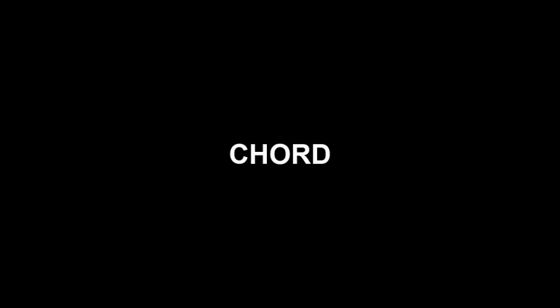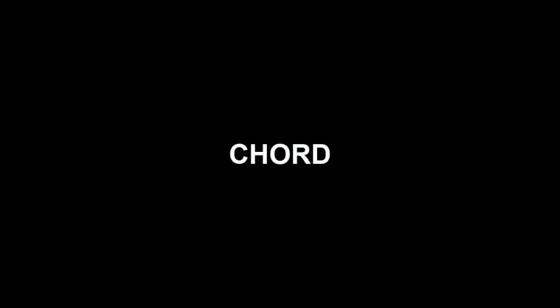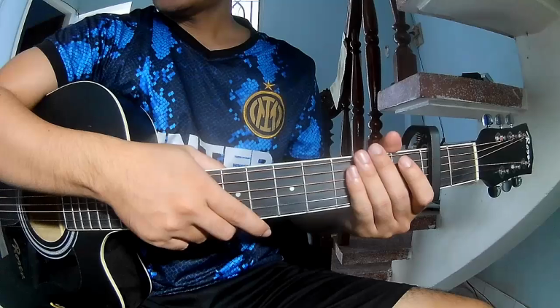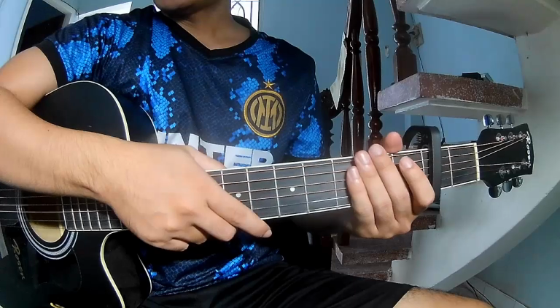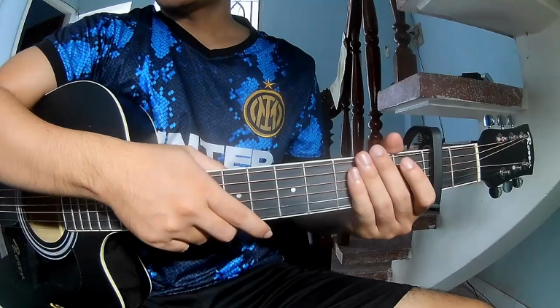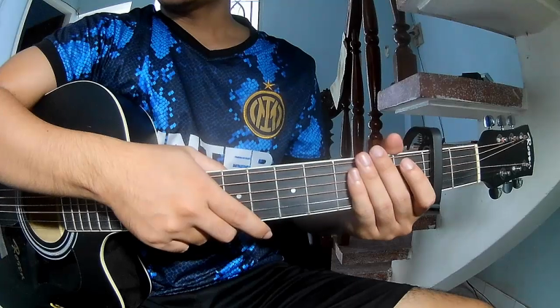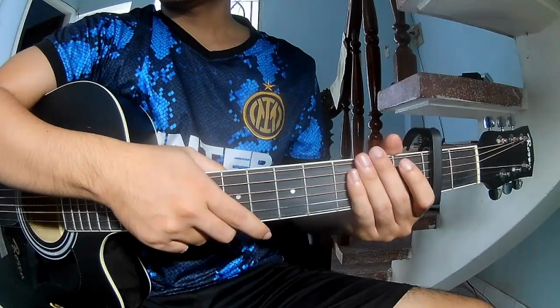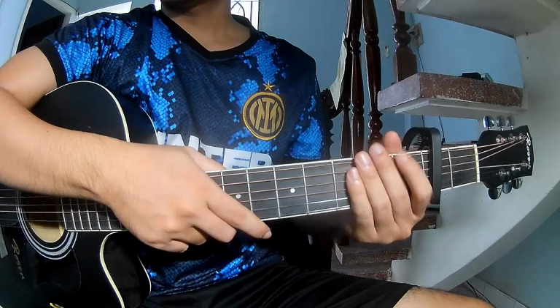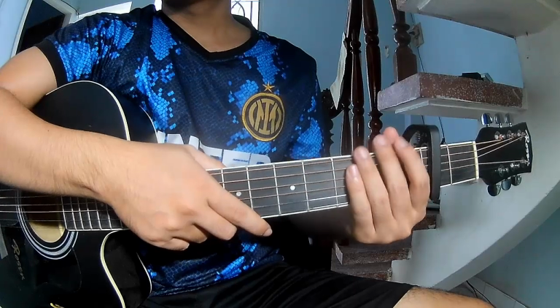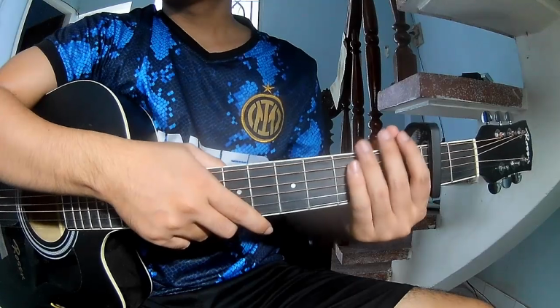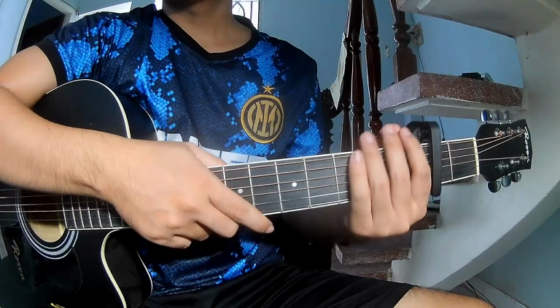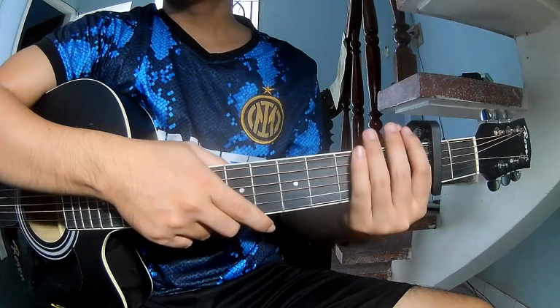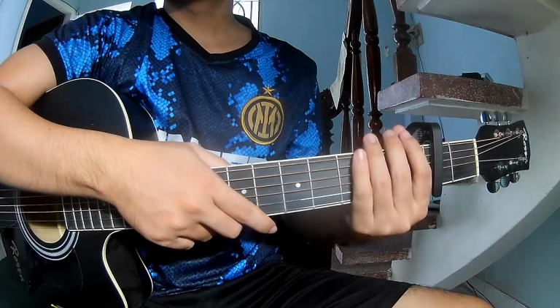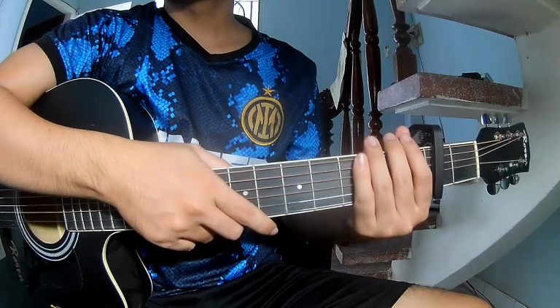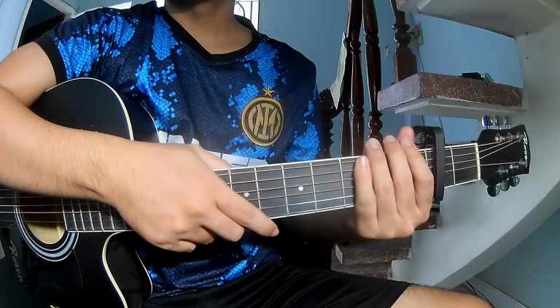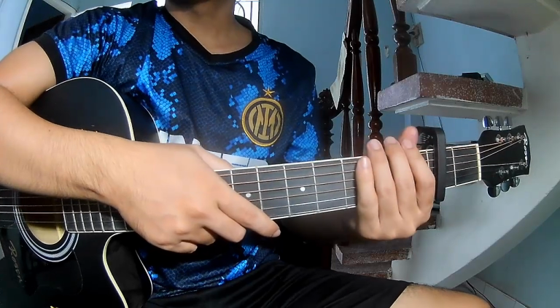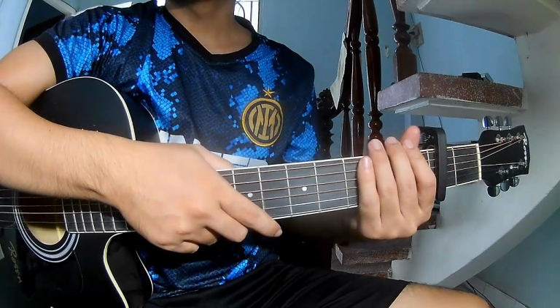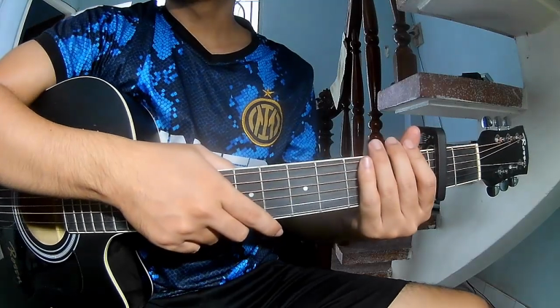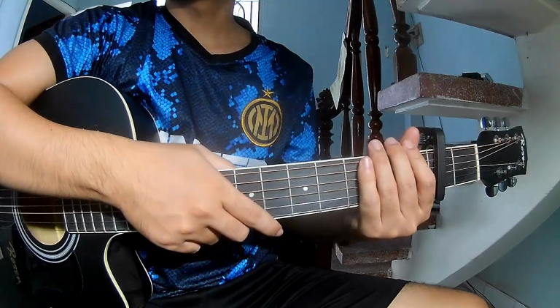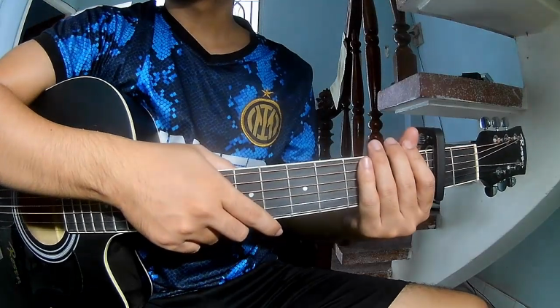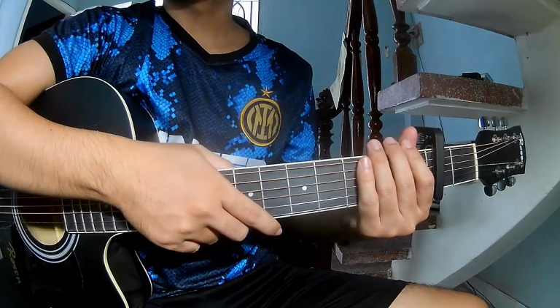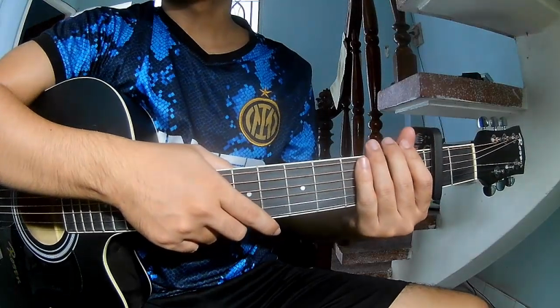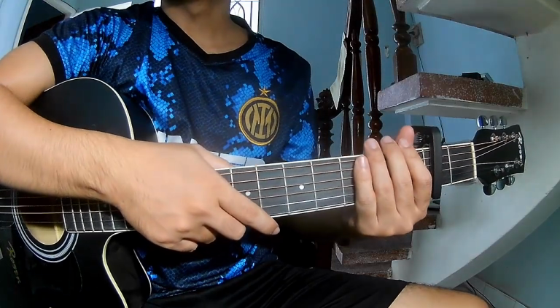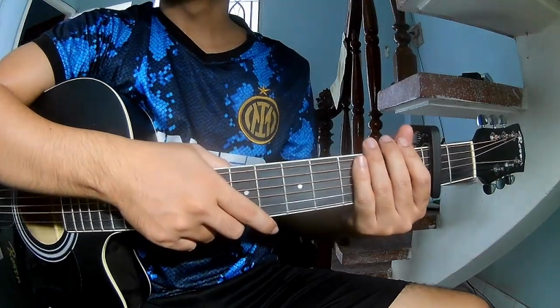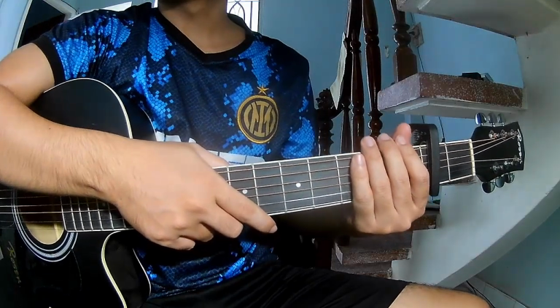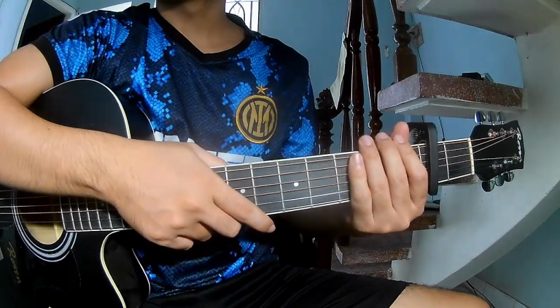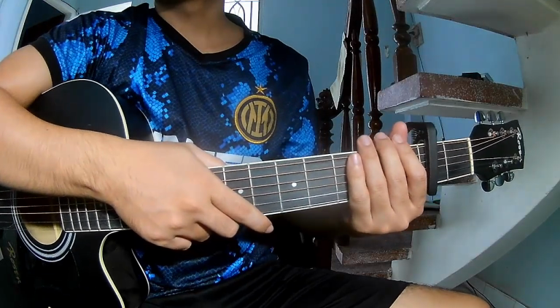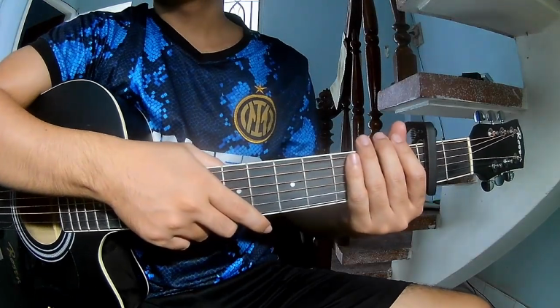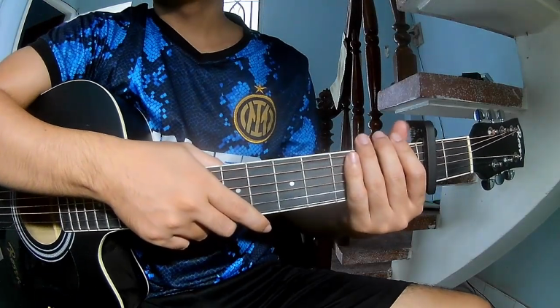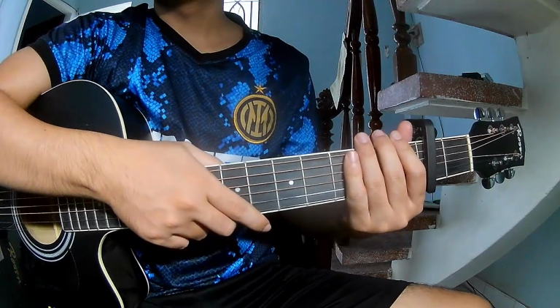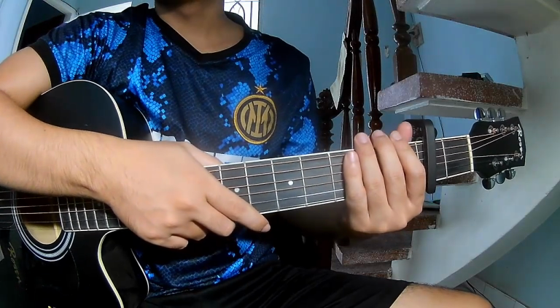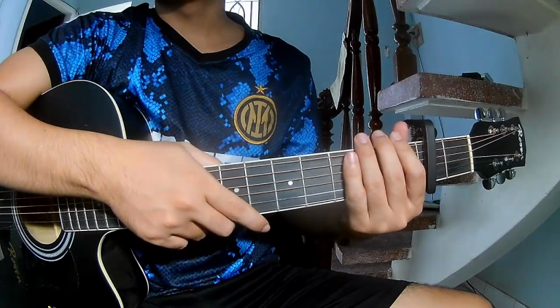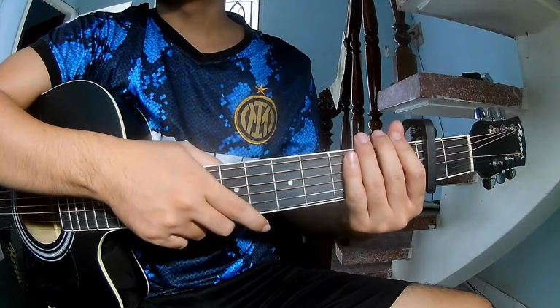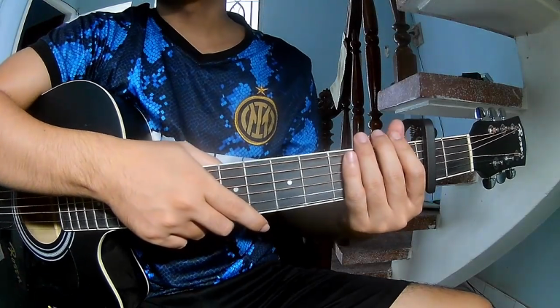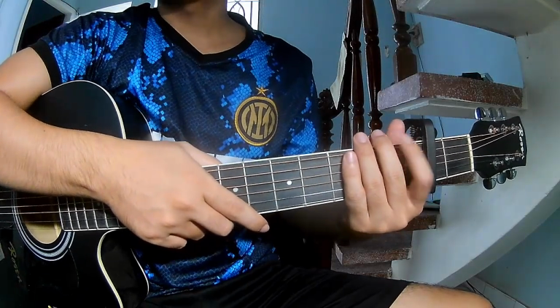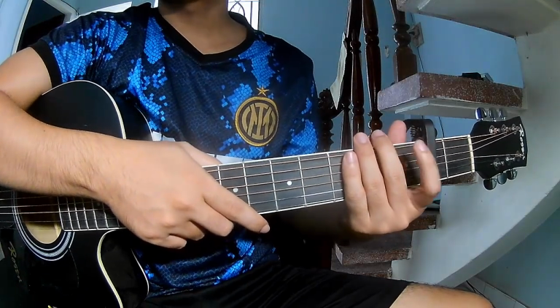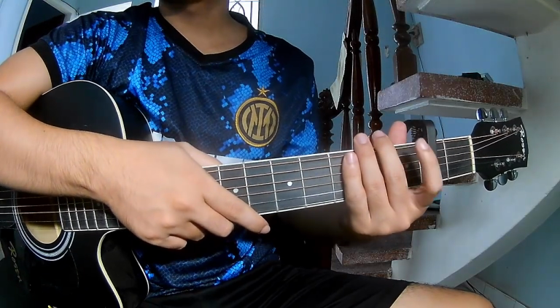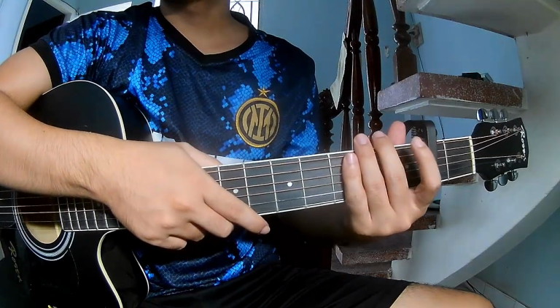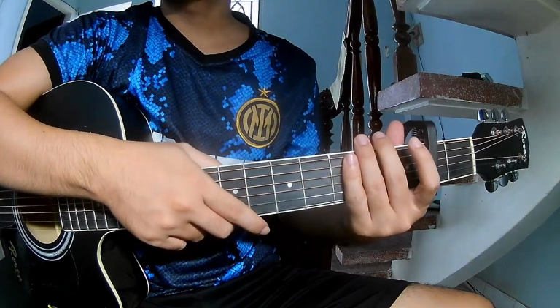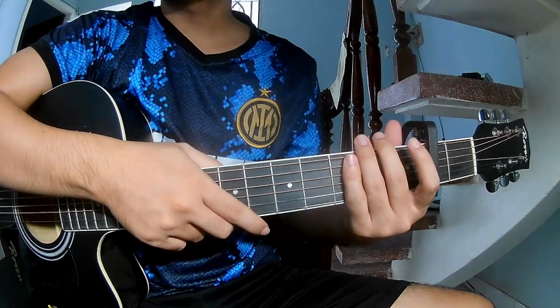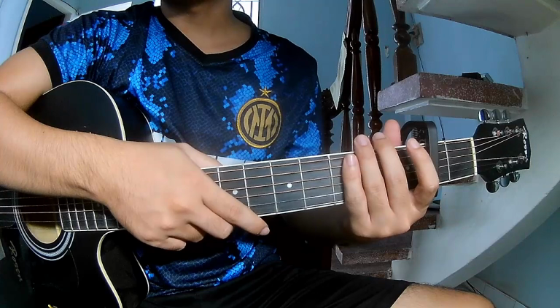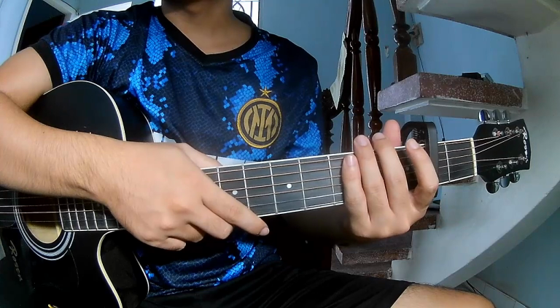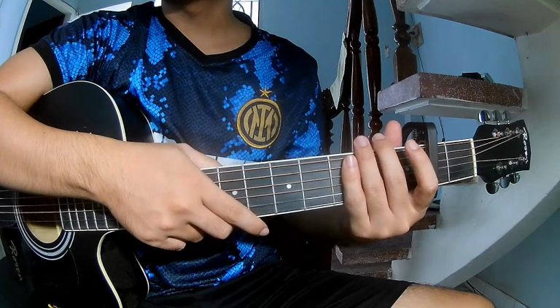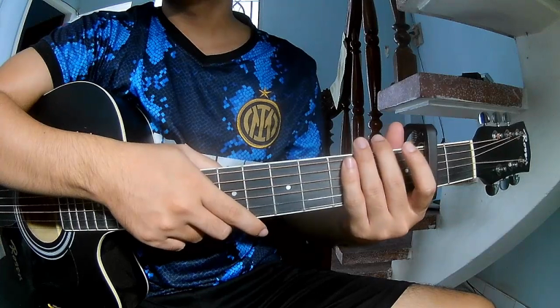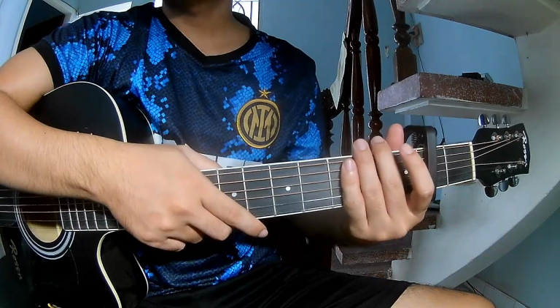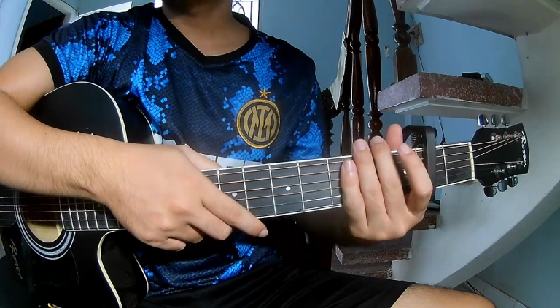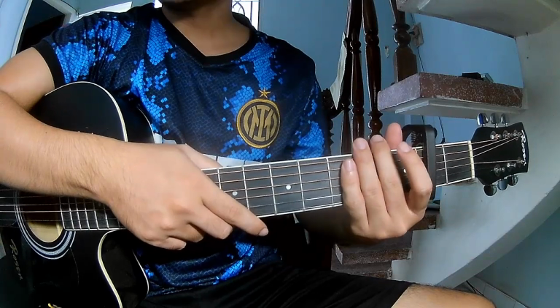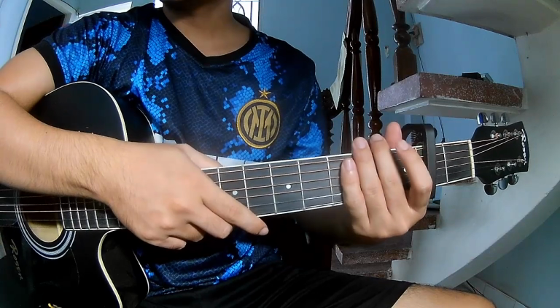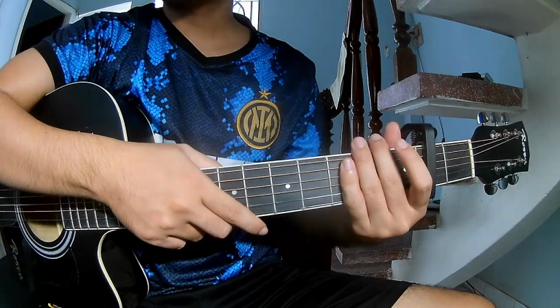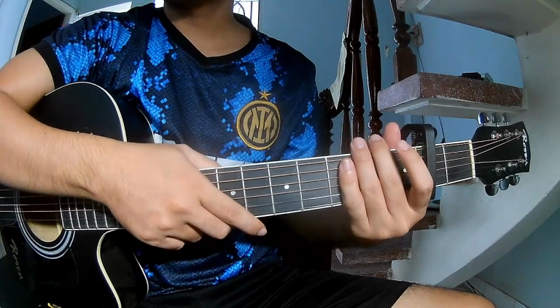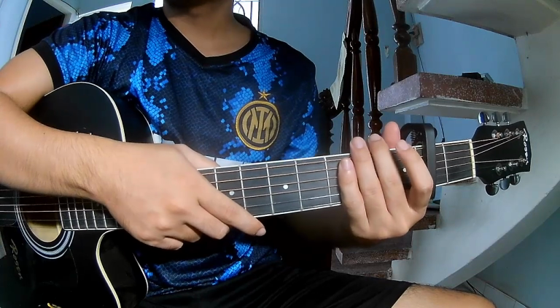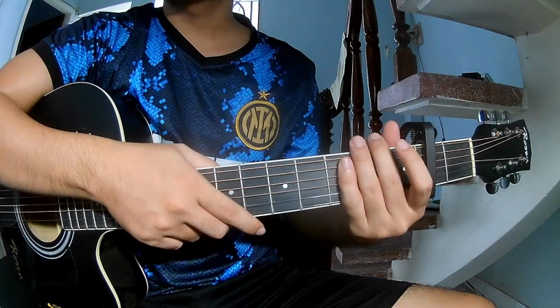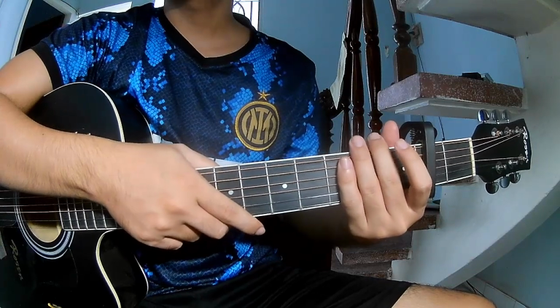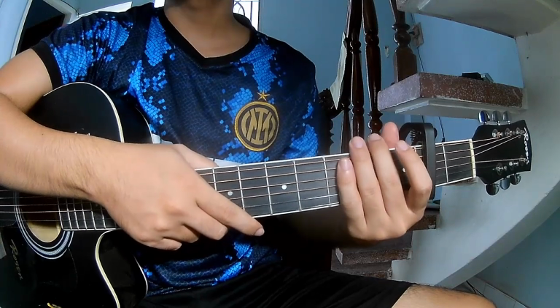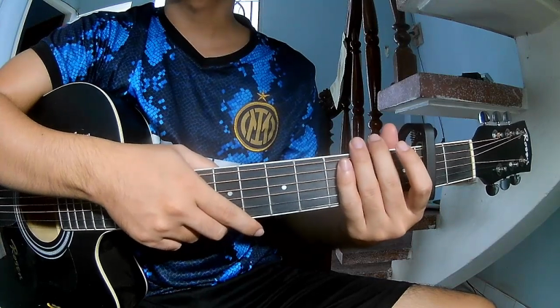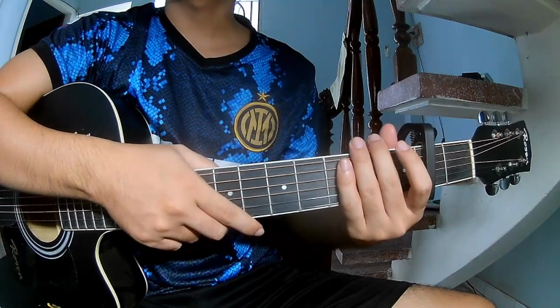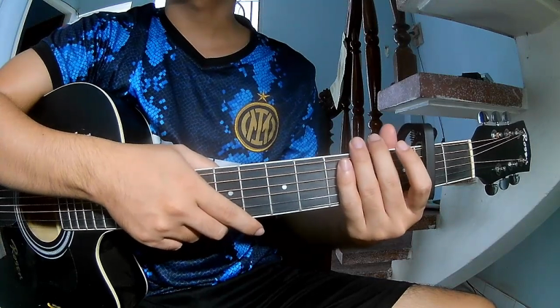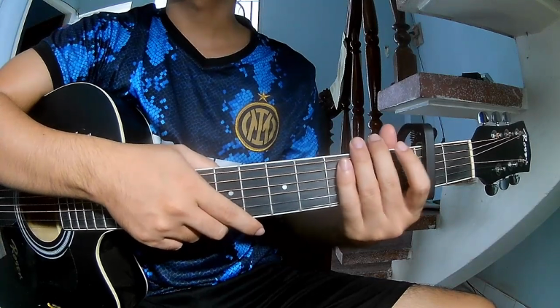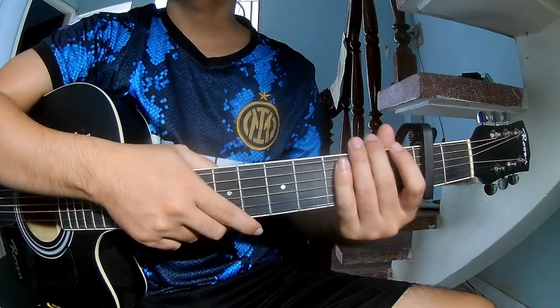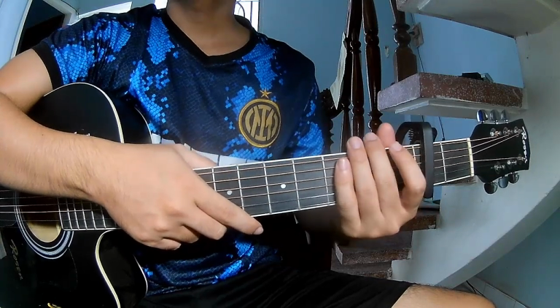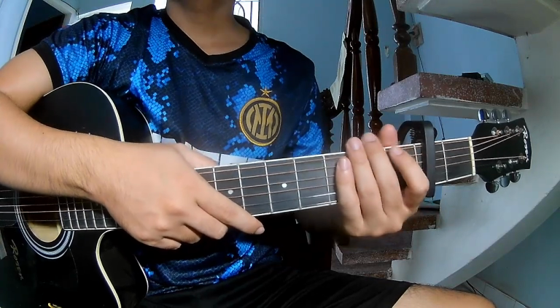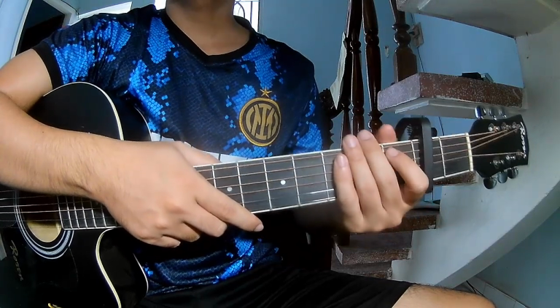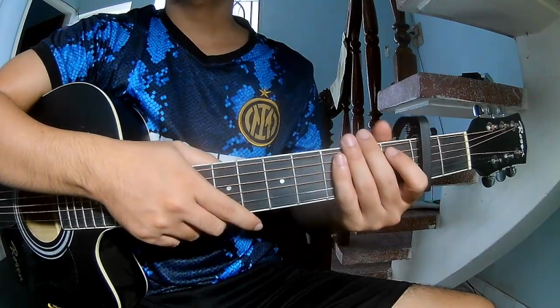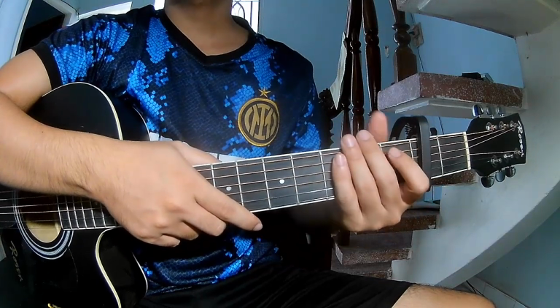Hi everyone, today we share how to play 'He Does Something About Her' by Stefan Sanchez.